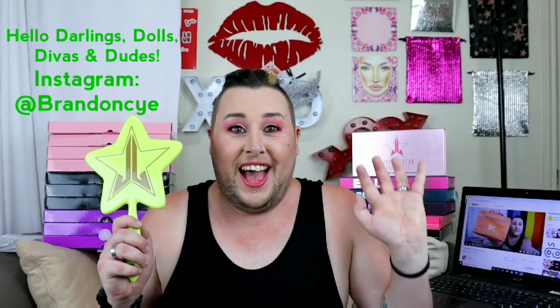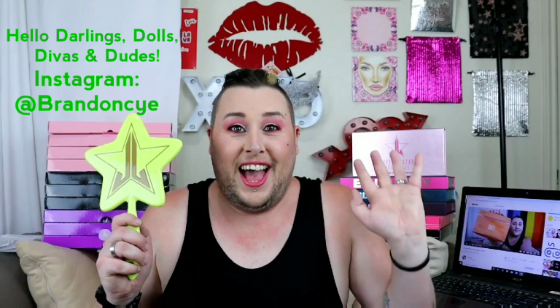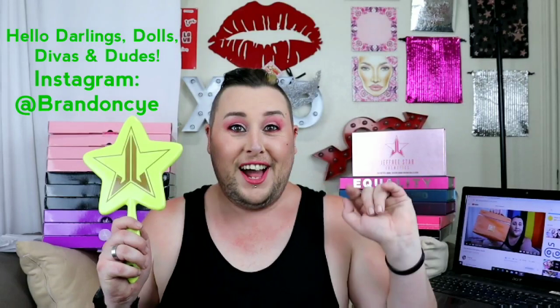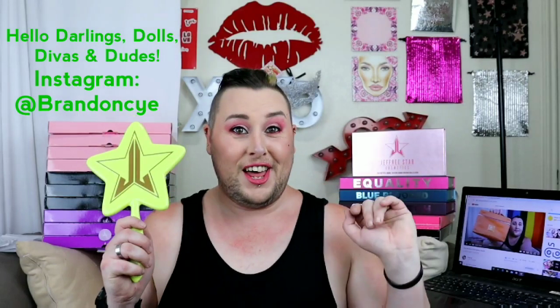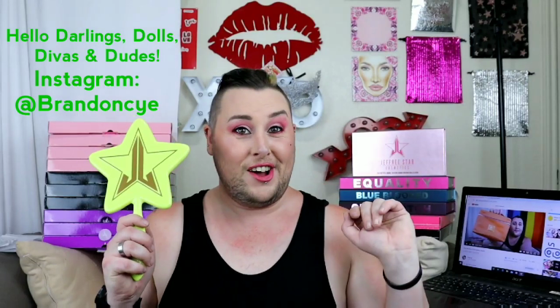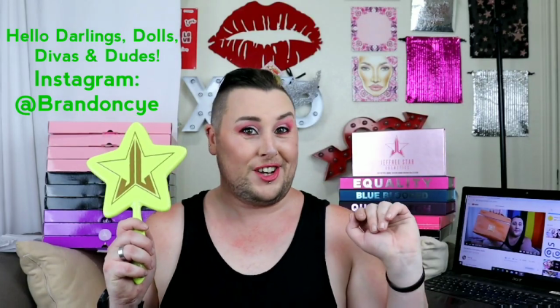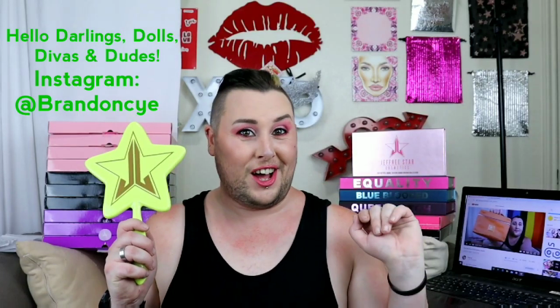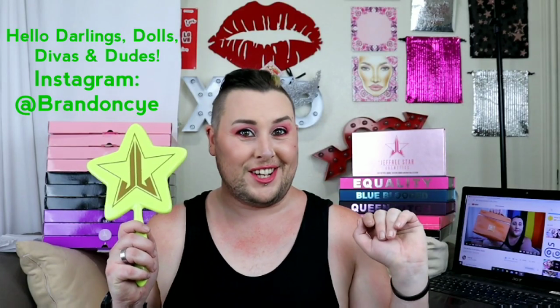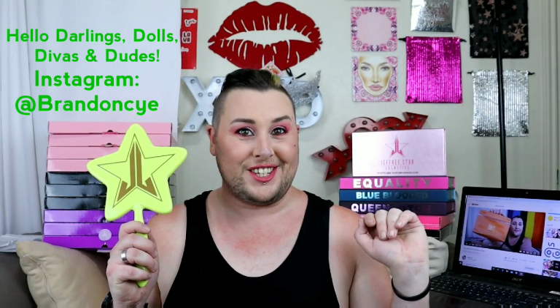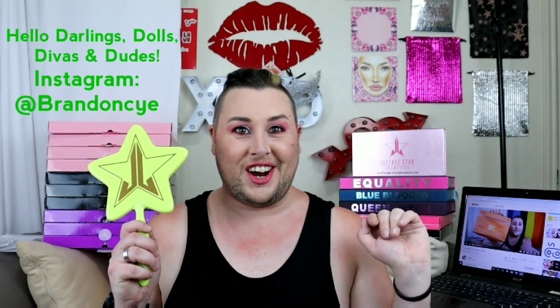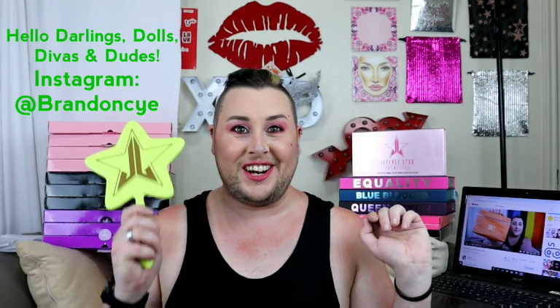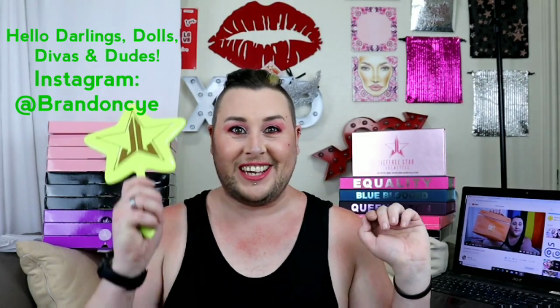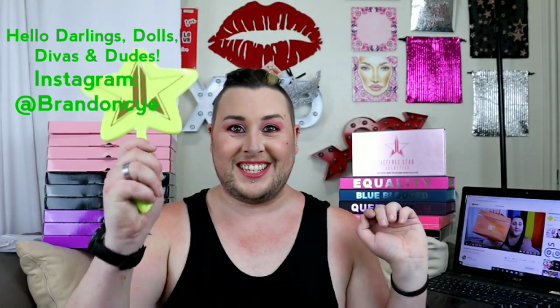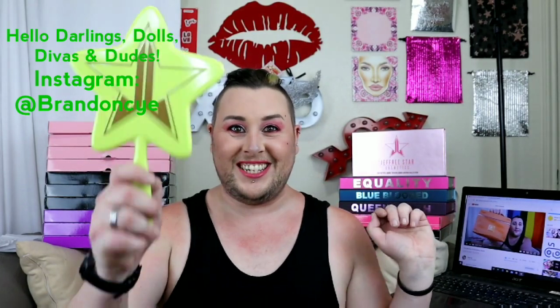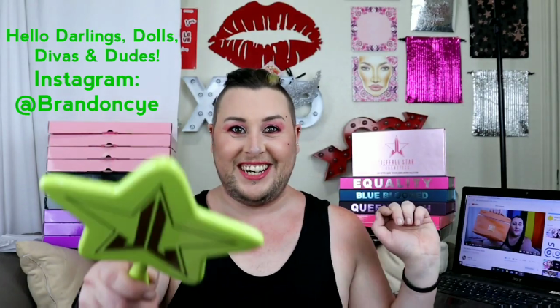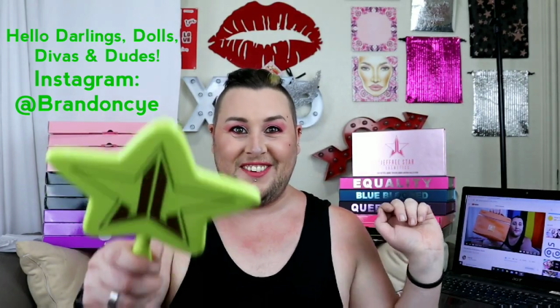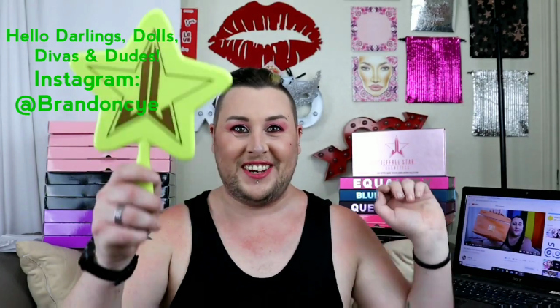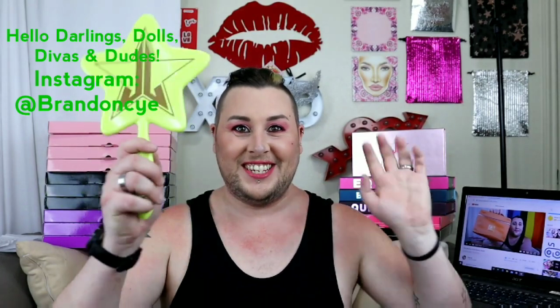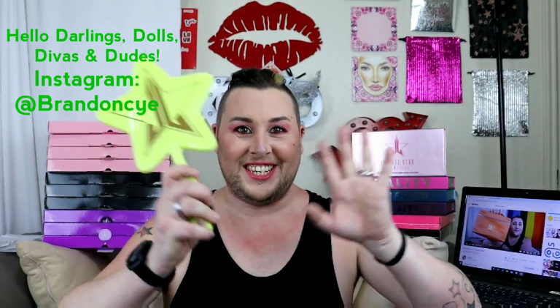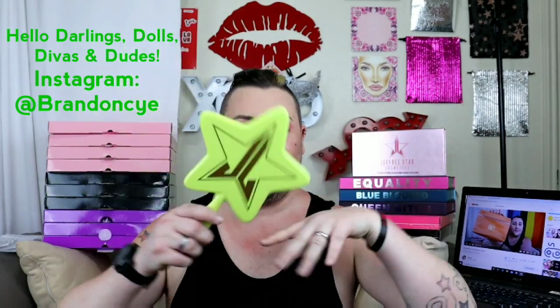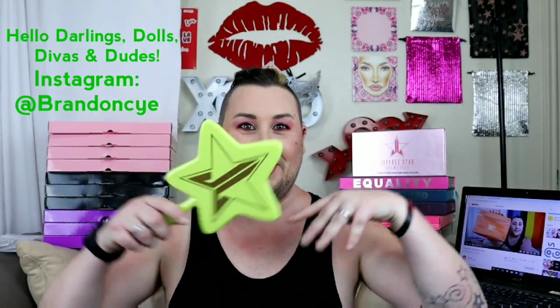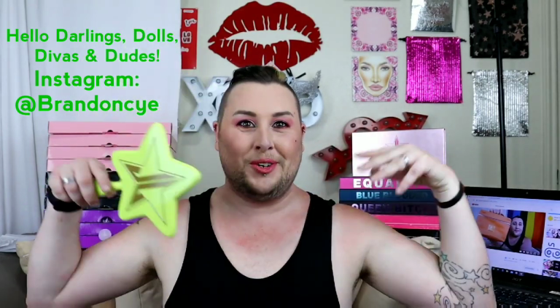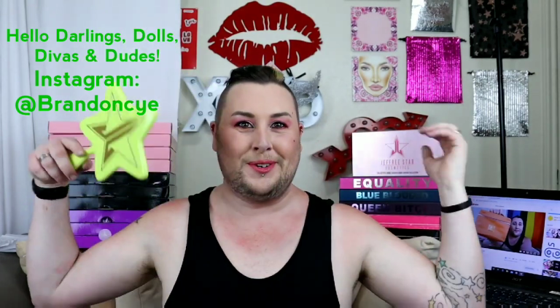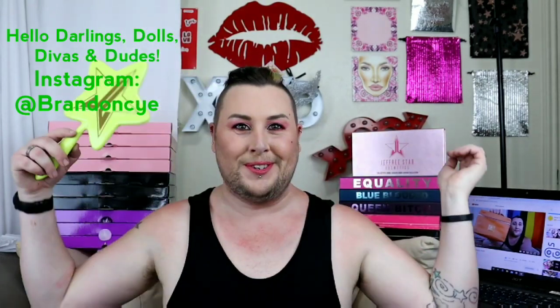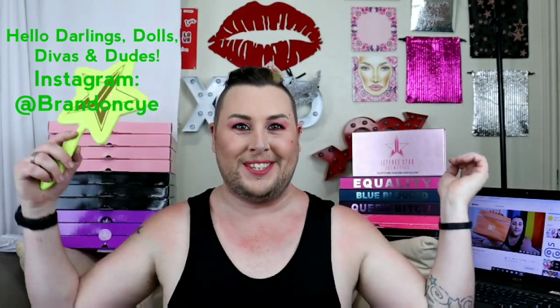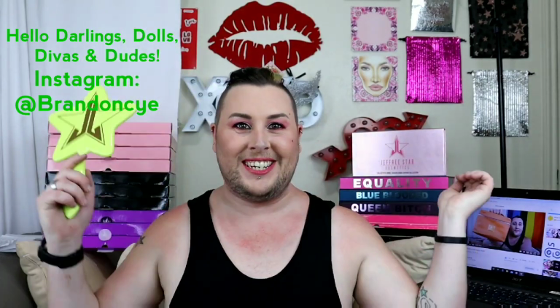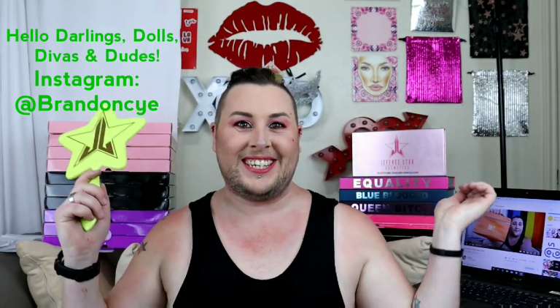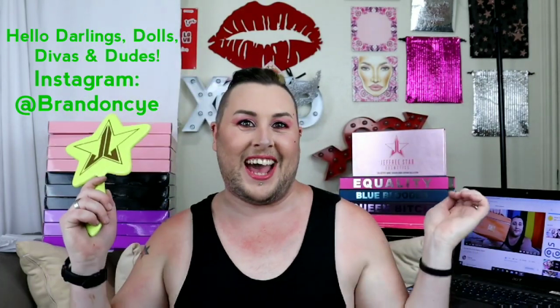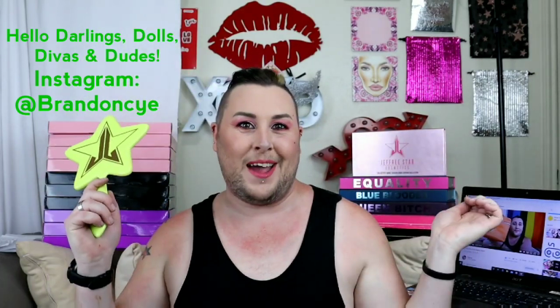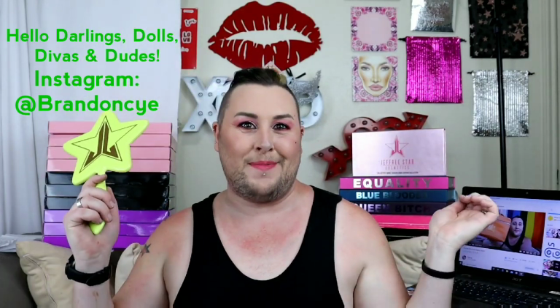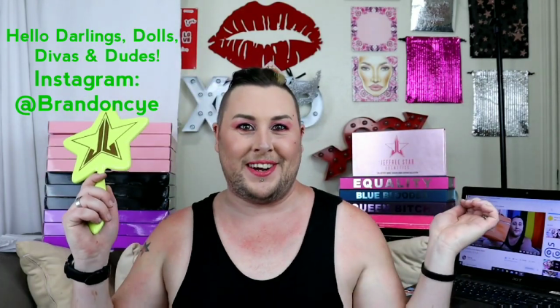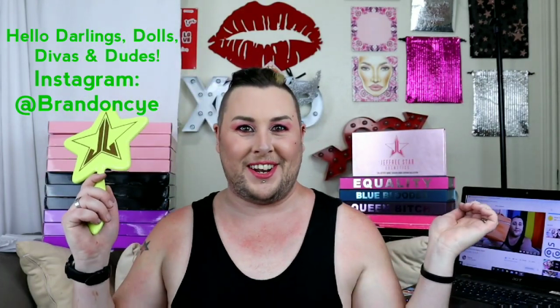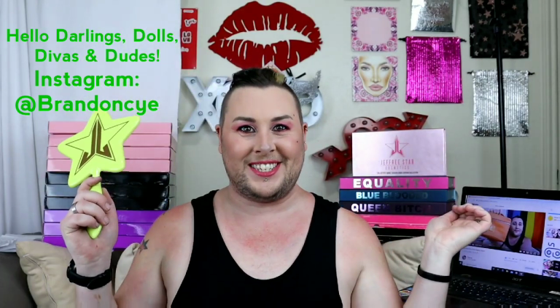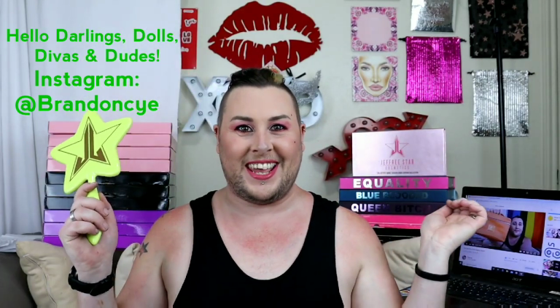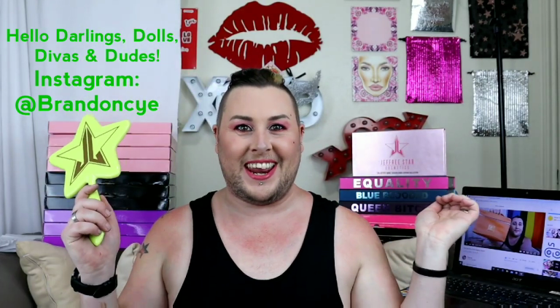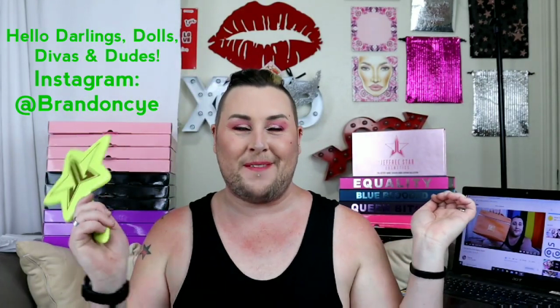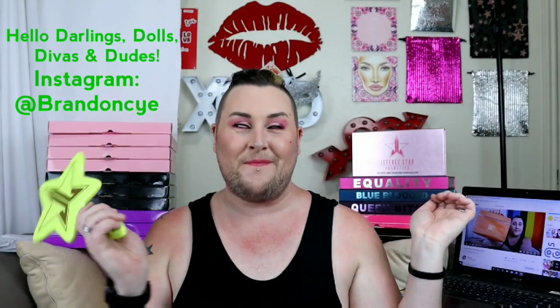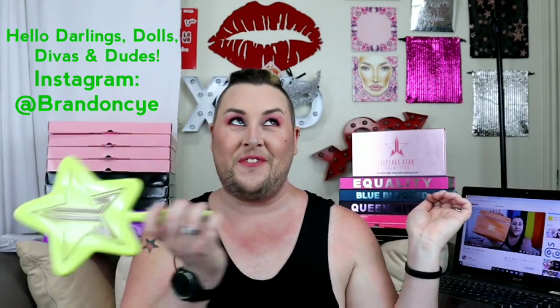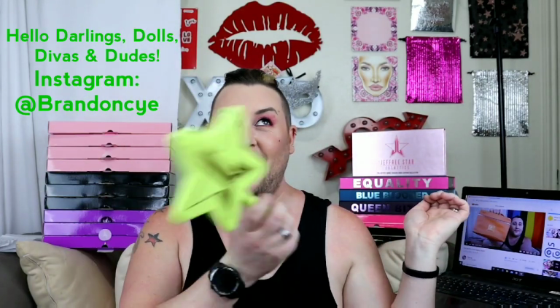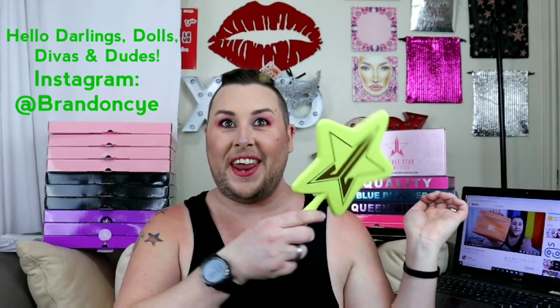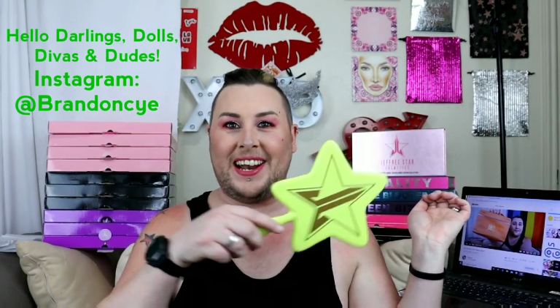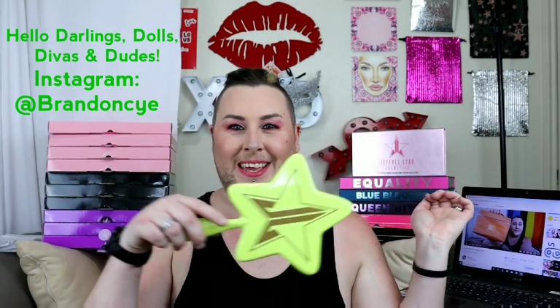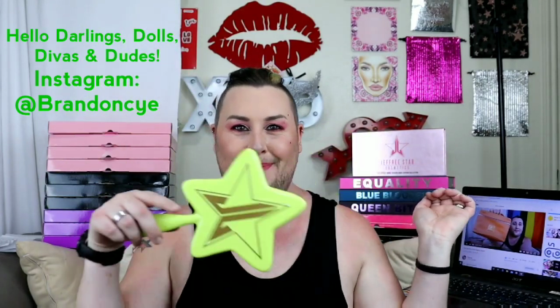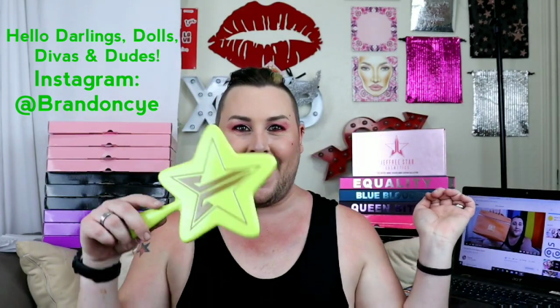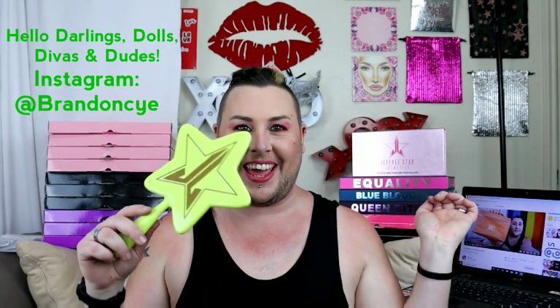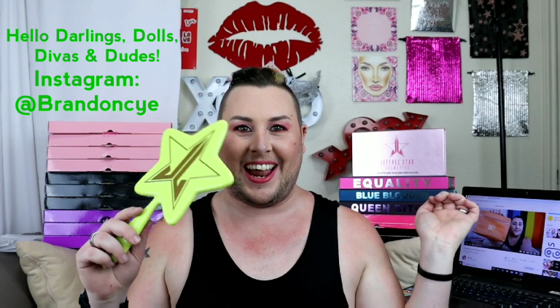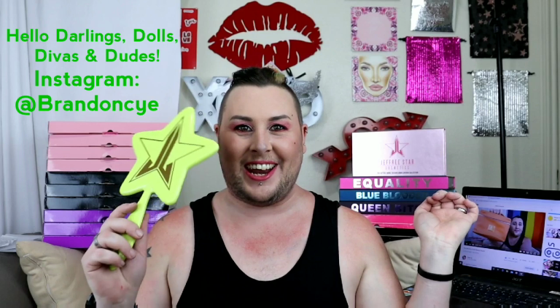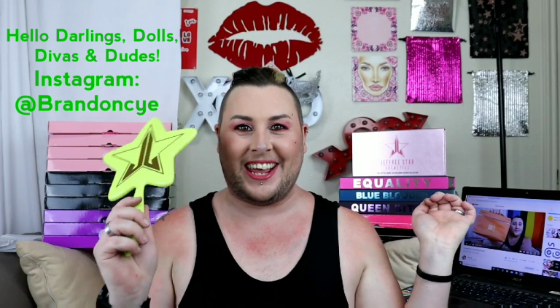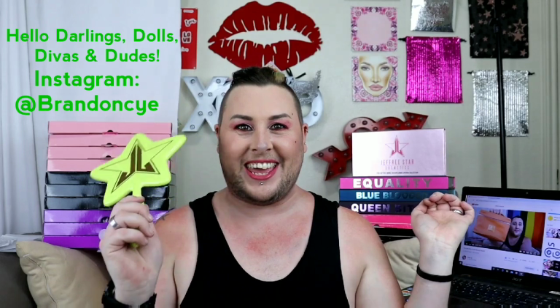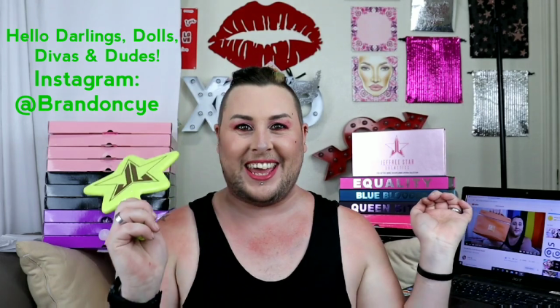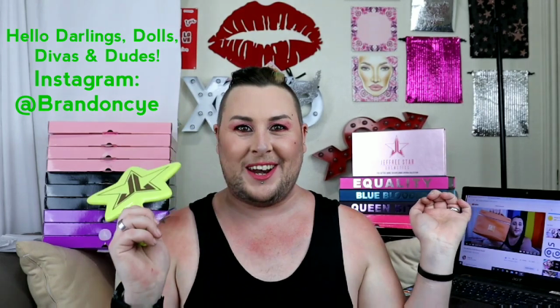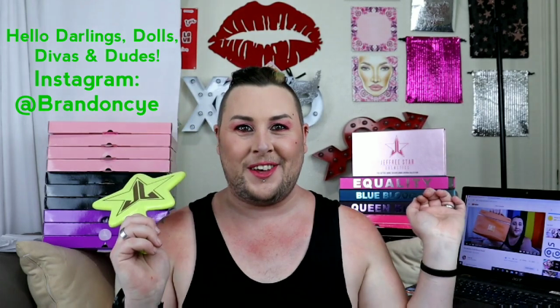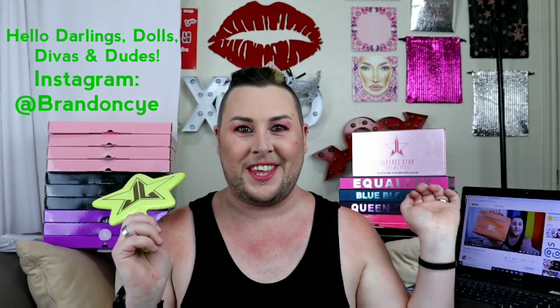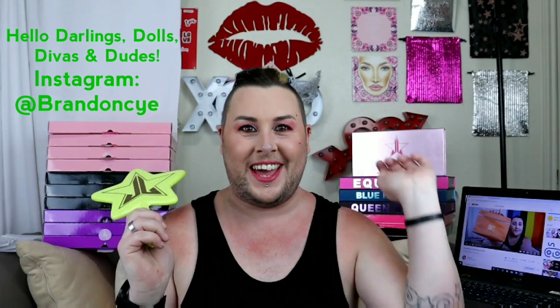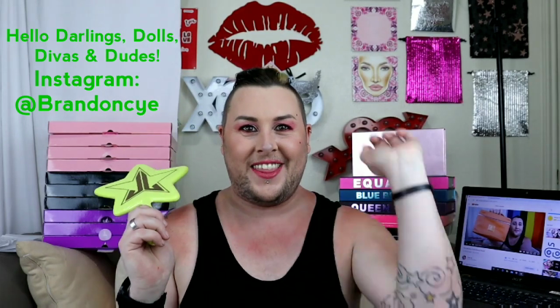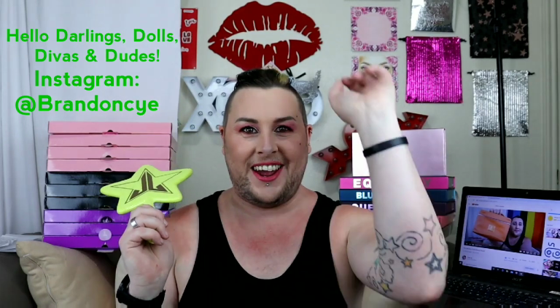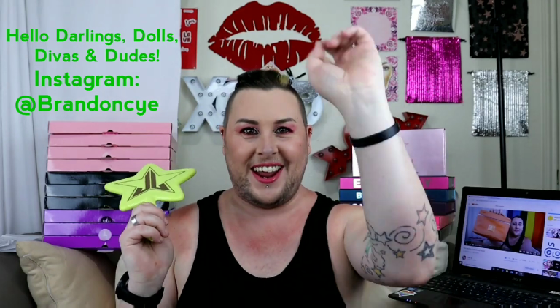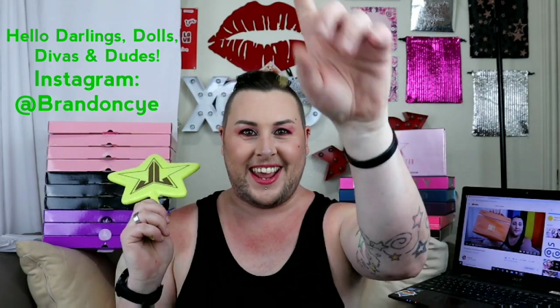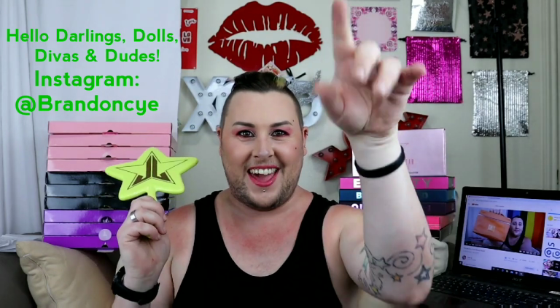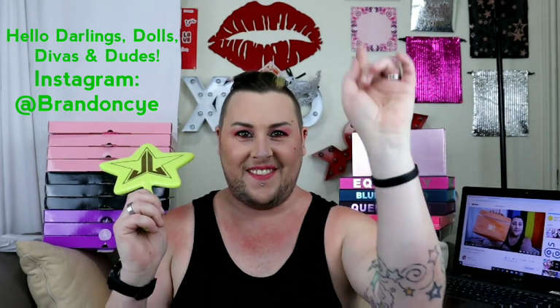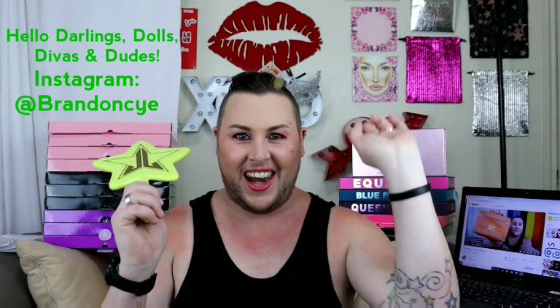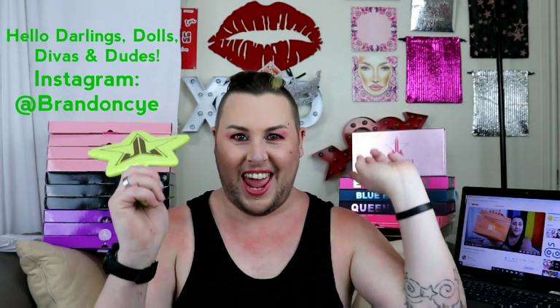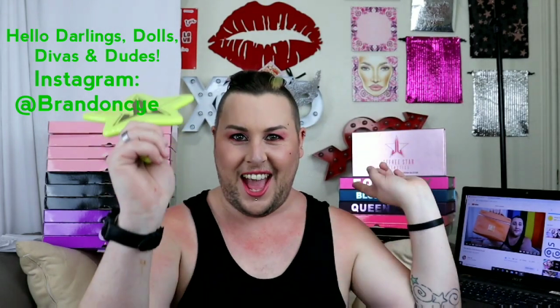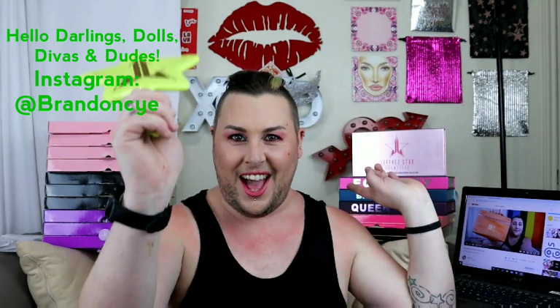Hello dolls, darlings, divas, and dudes! It is I, Brendonce, and I'm finally back at it again with another gay video!